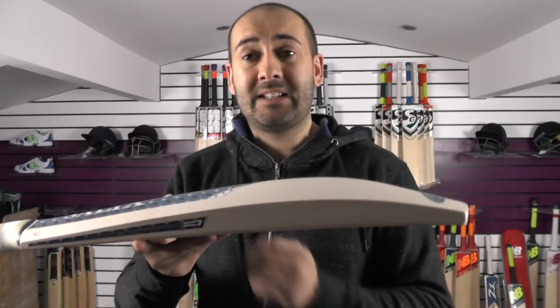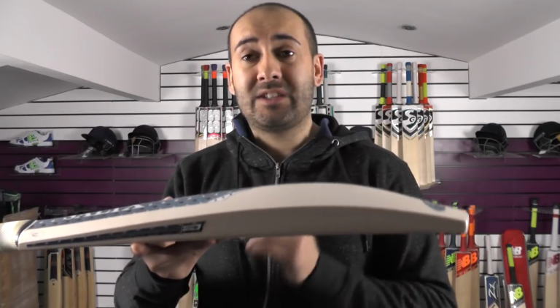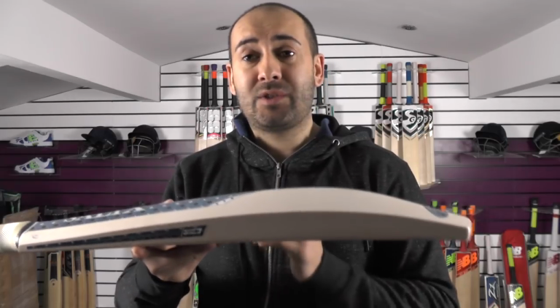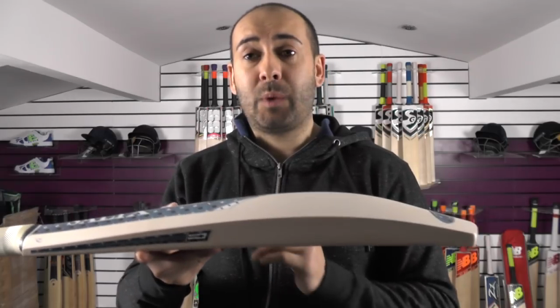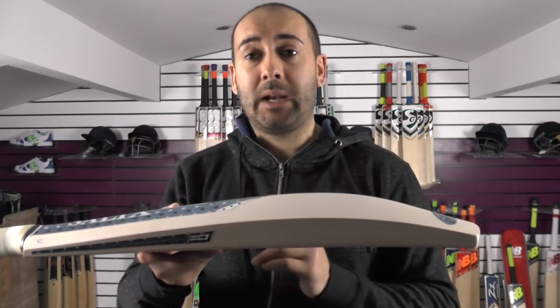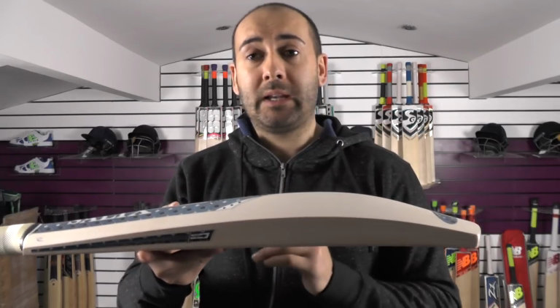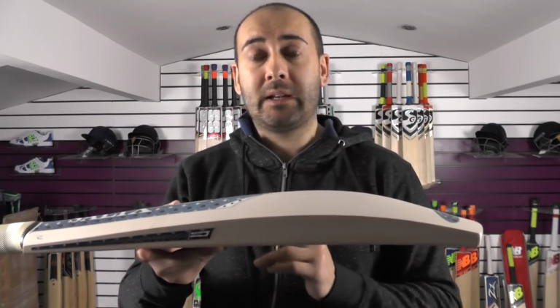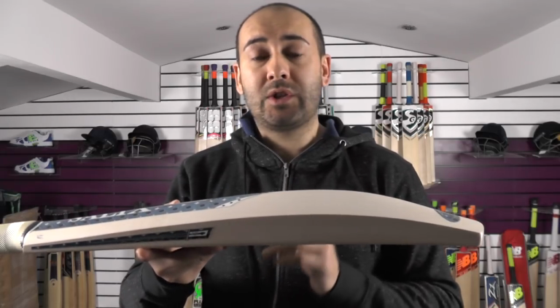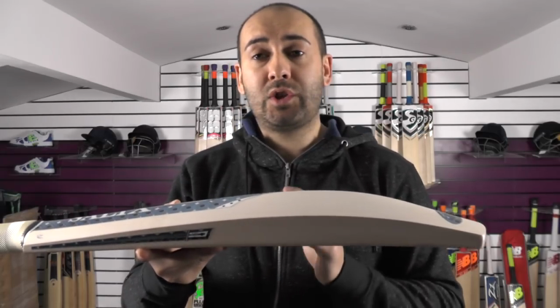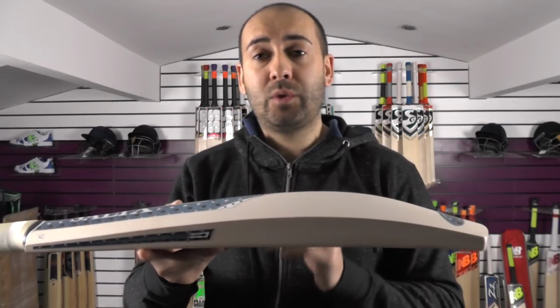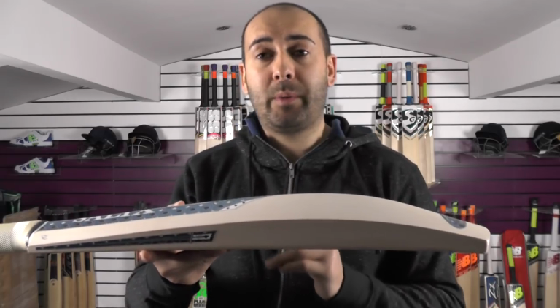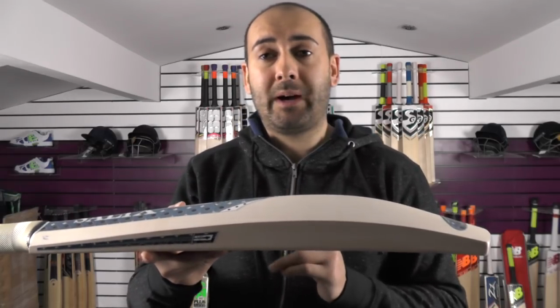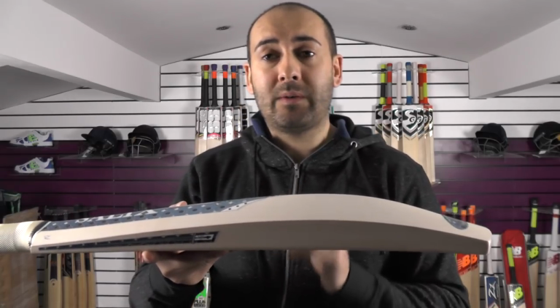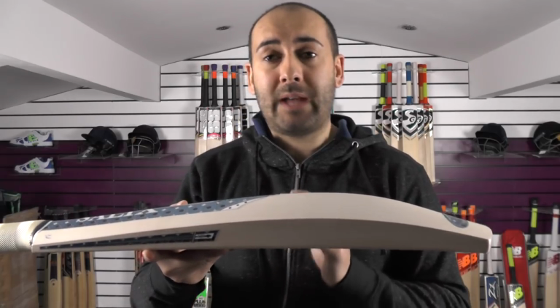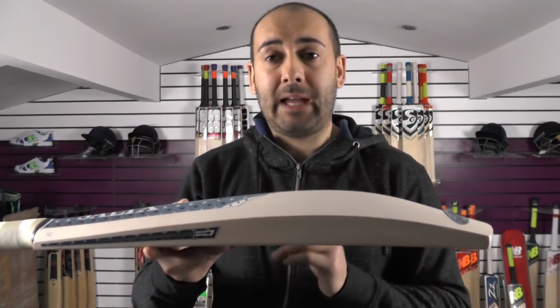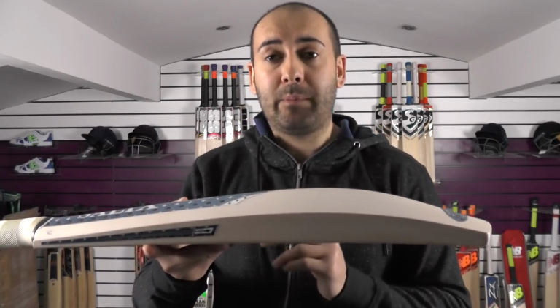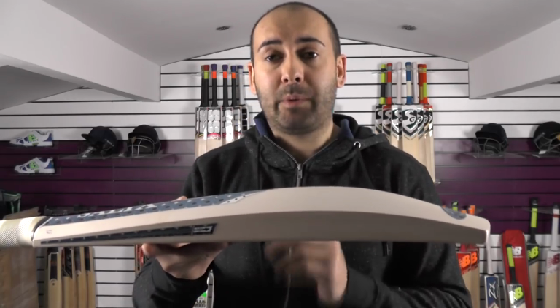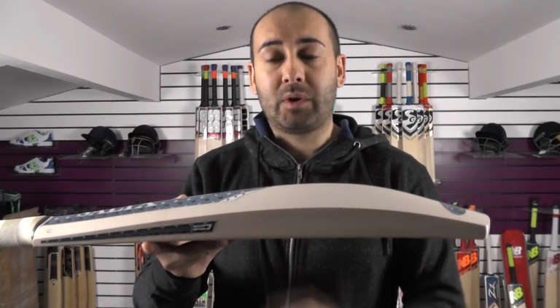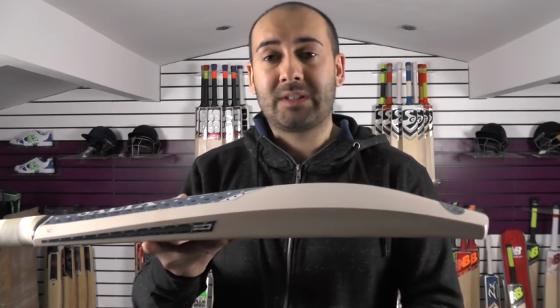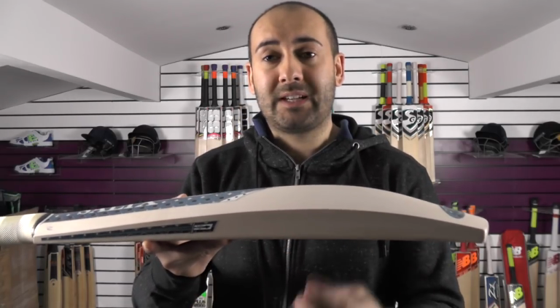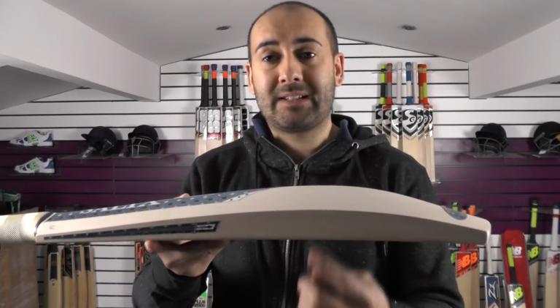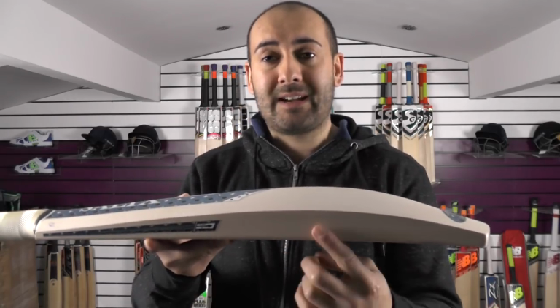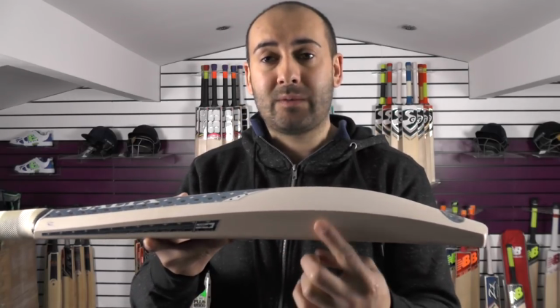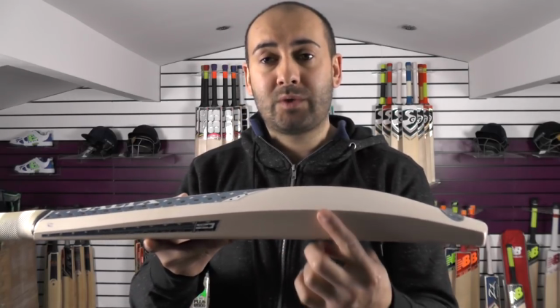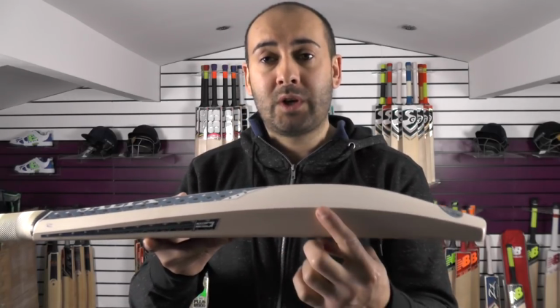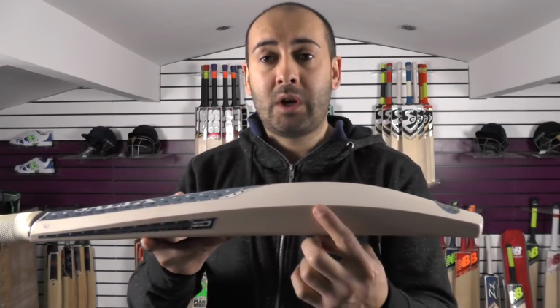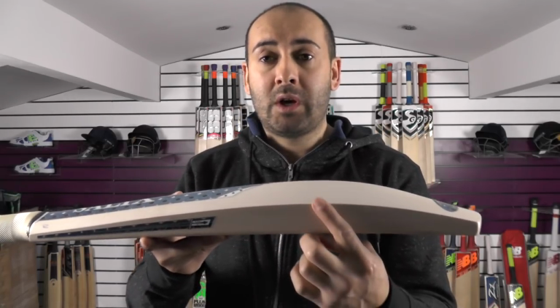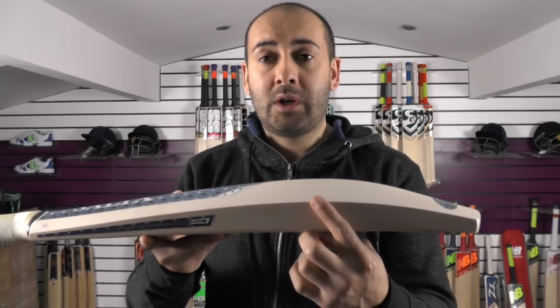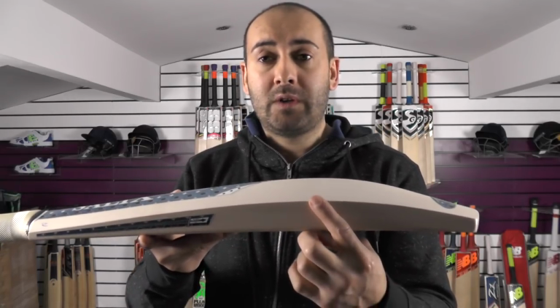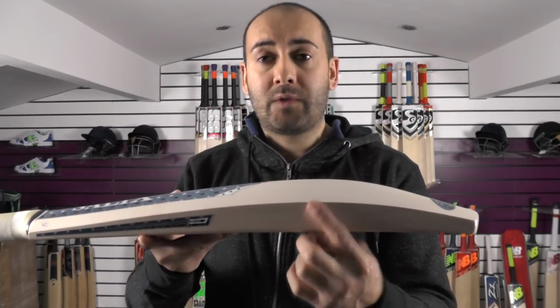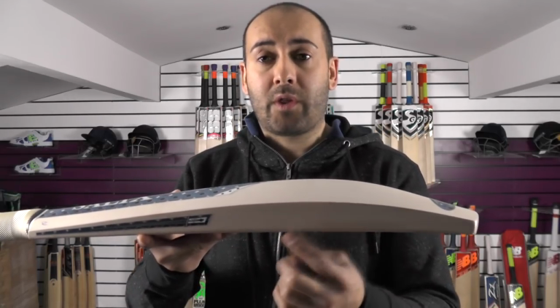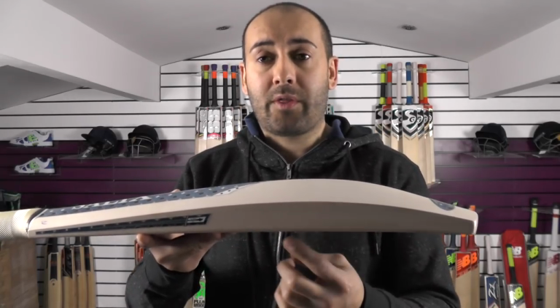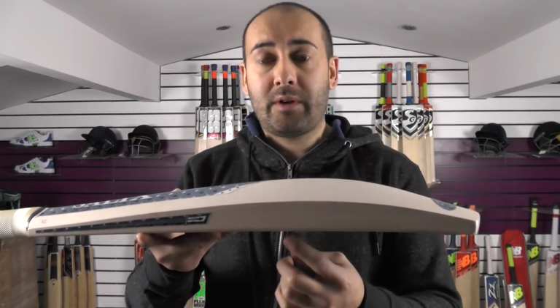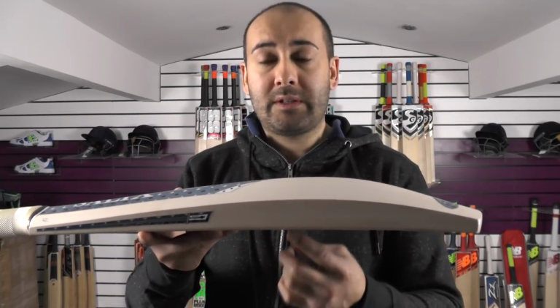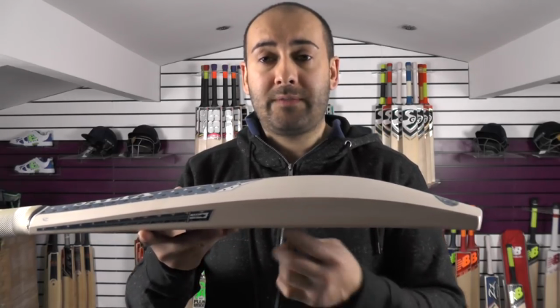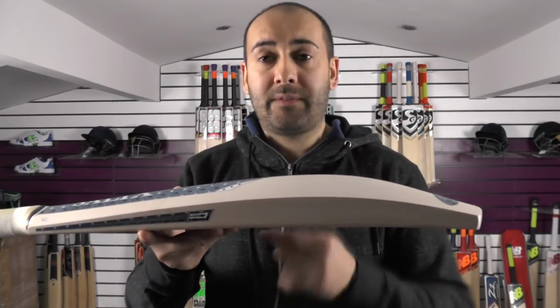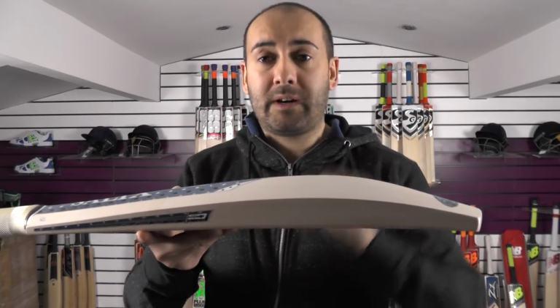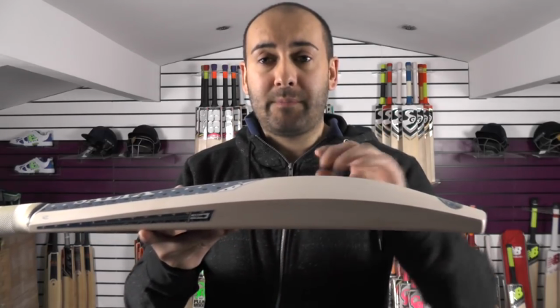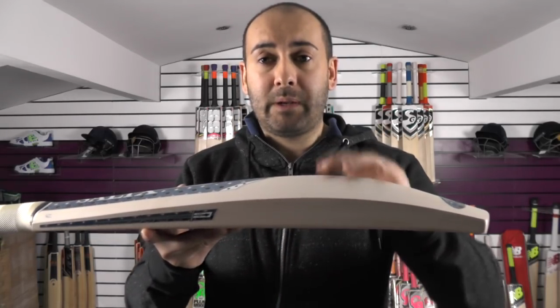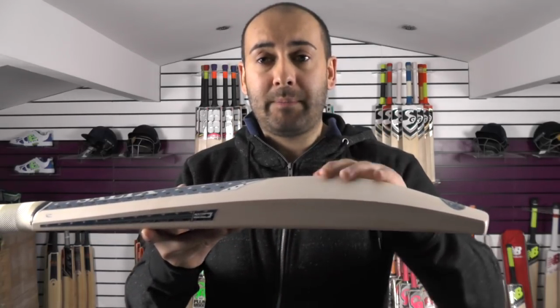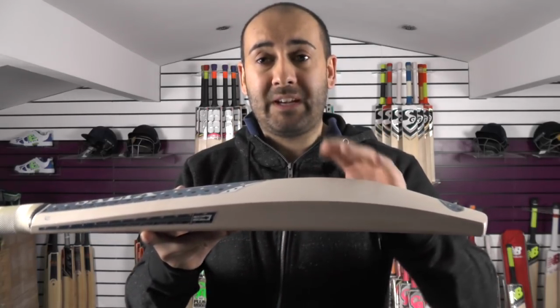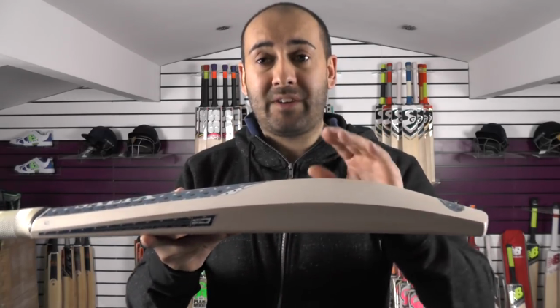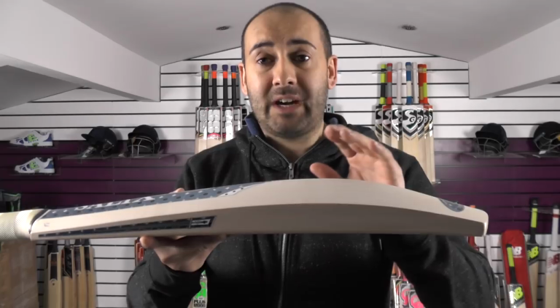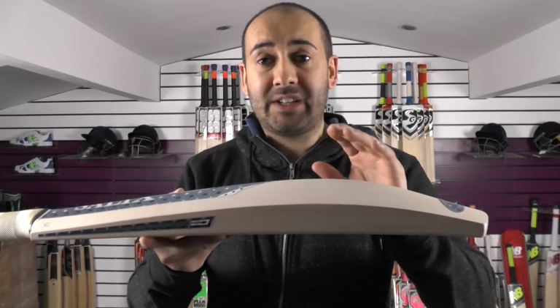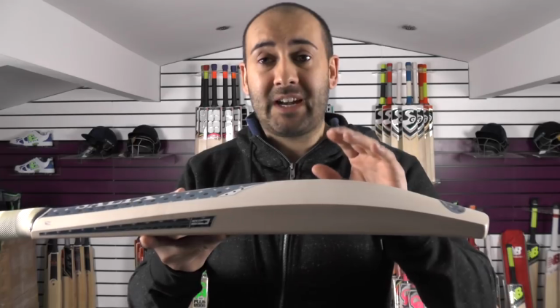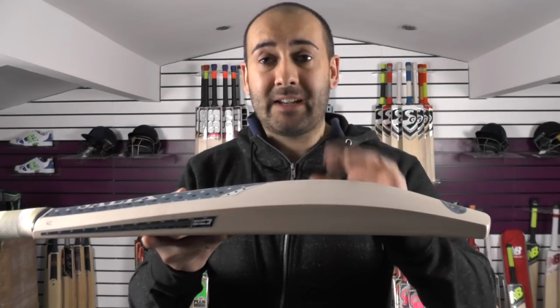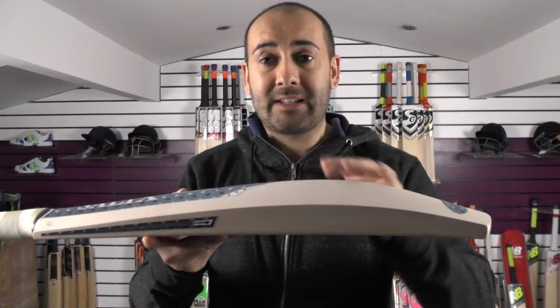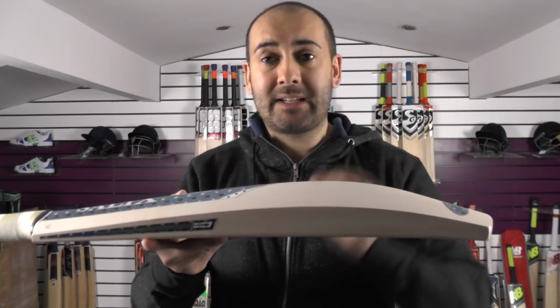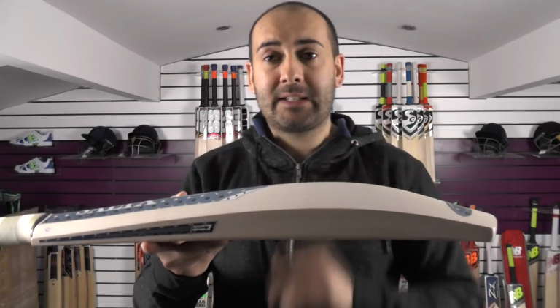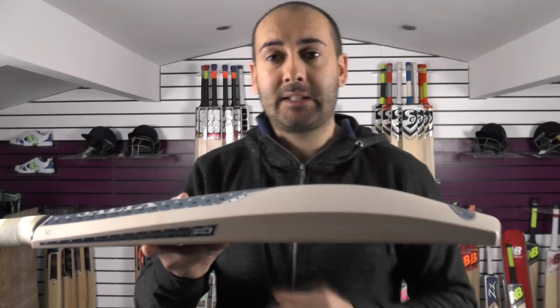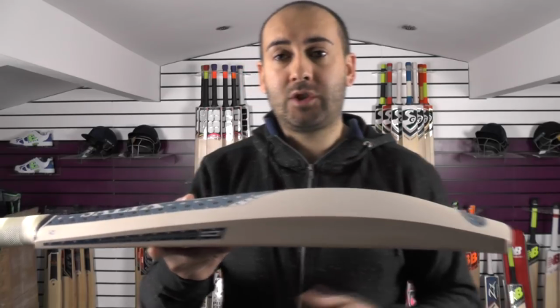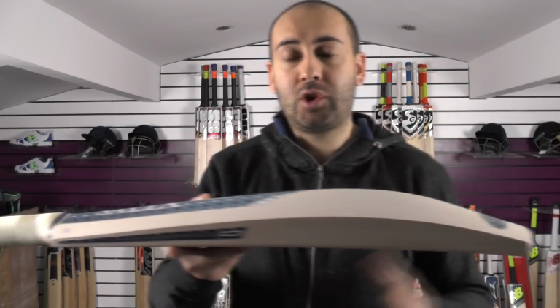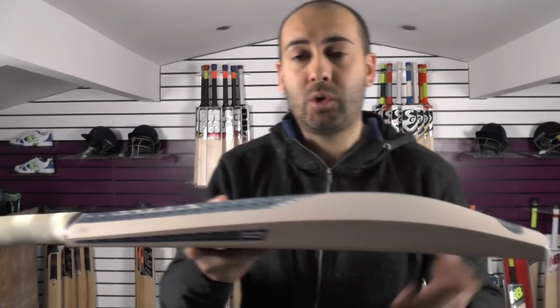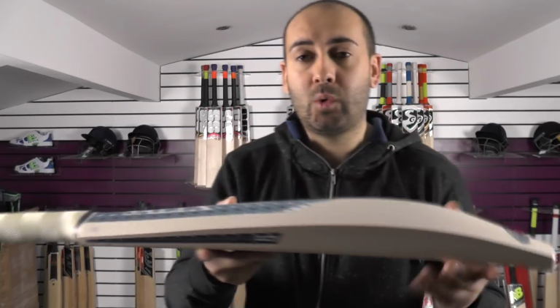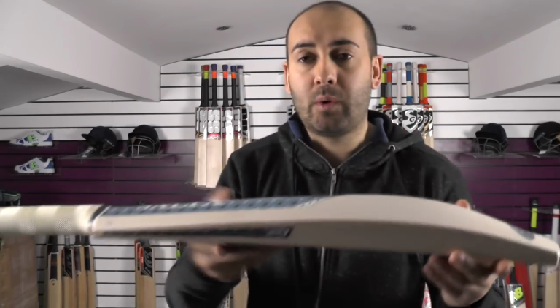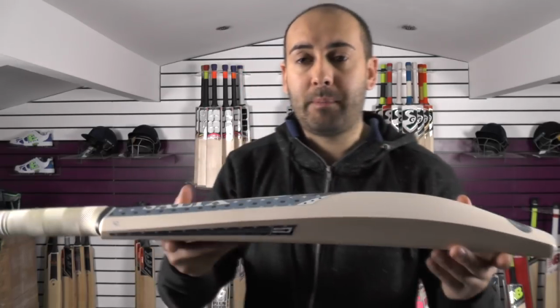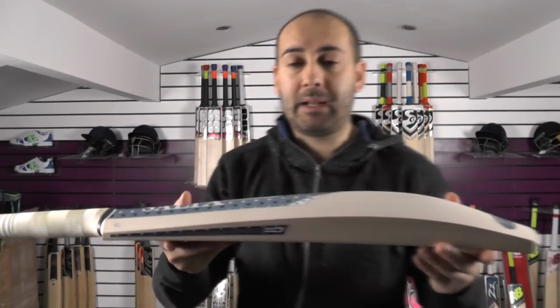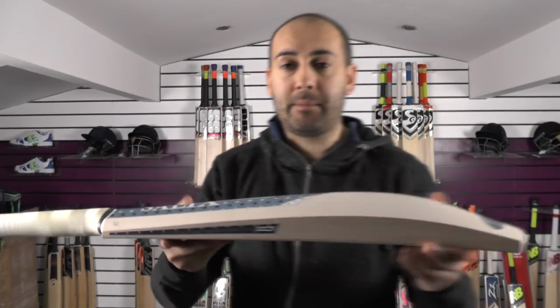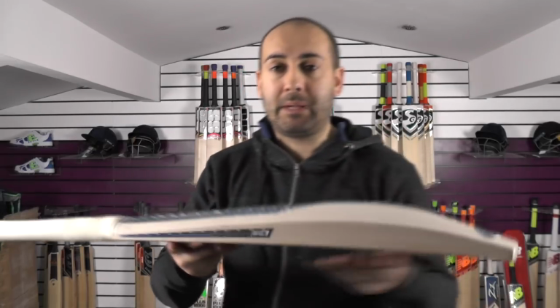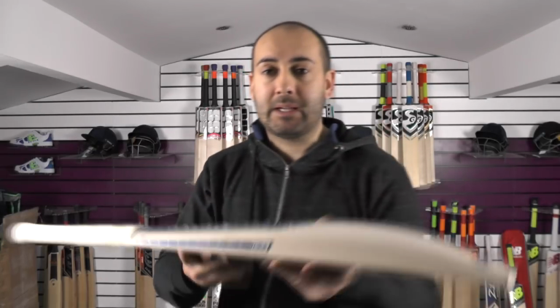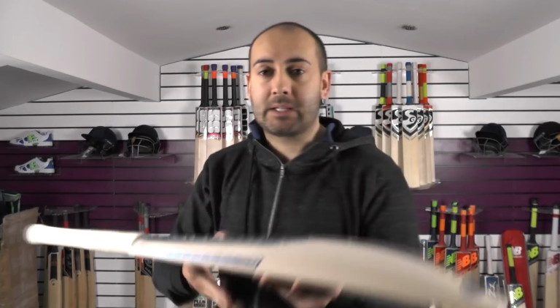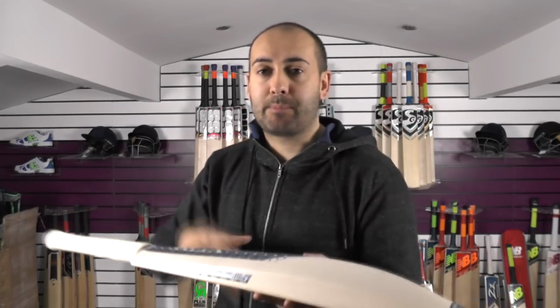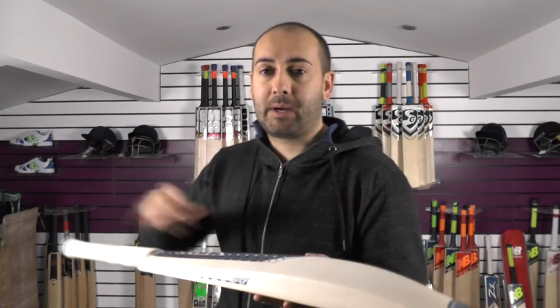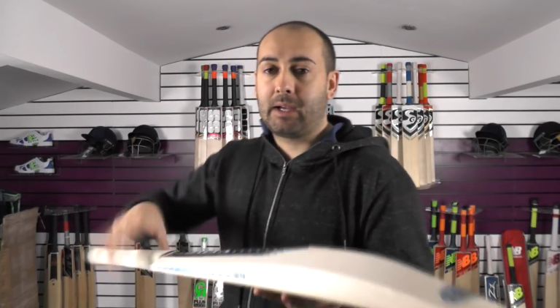This one is coming in at 2lb 8.6oz. You've got a 35mm edge and a 62mm spine.